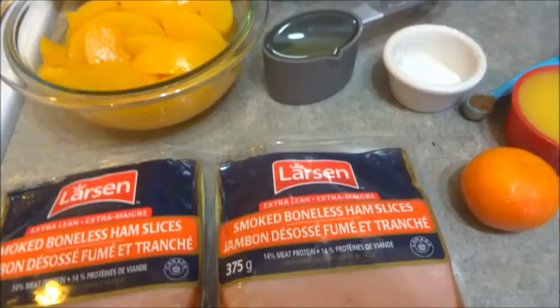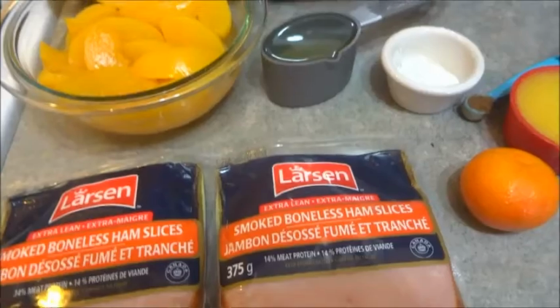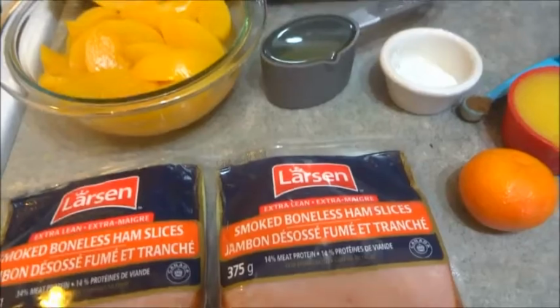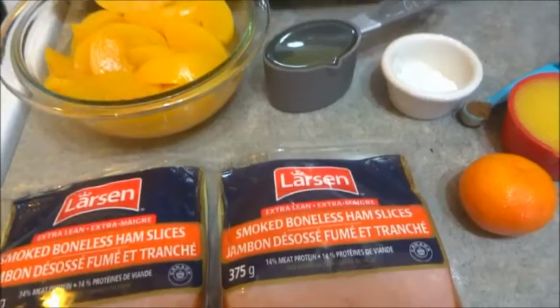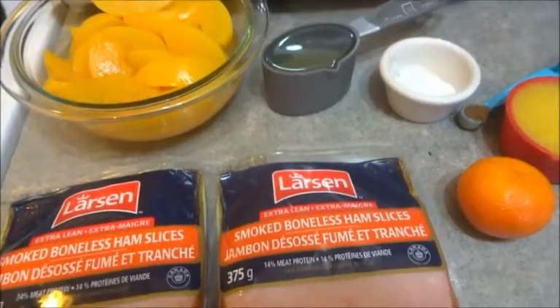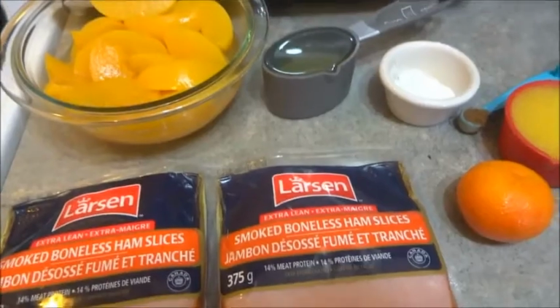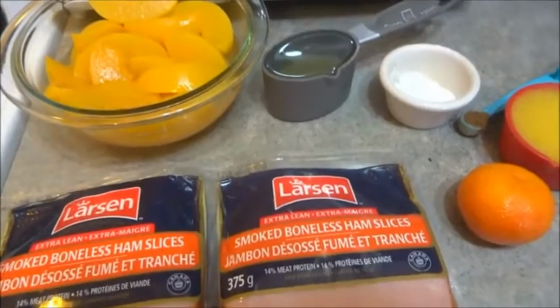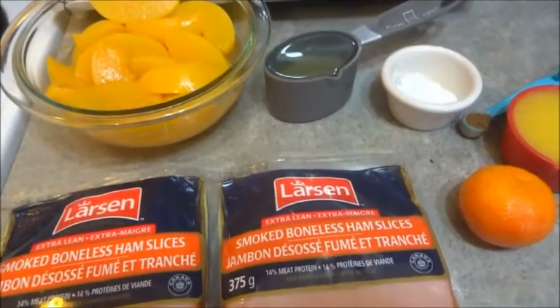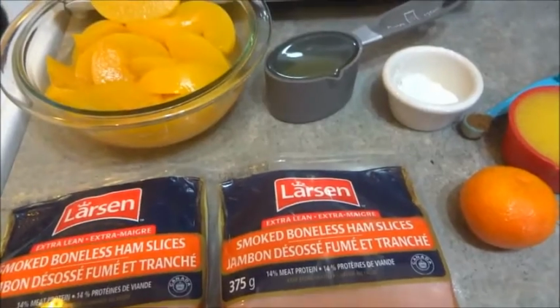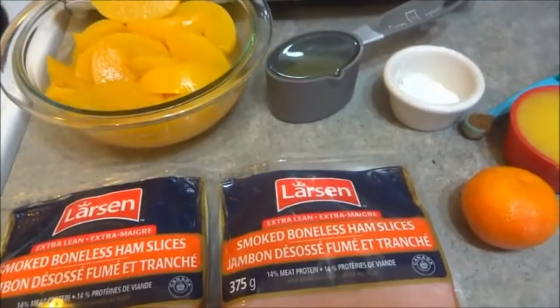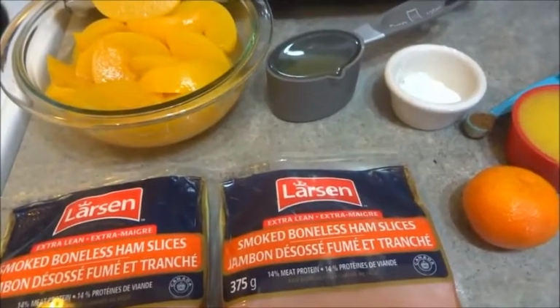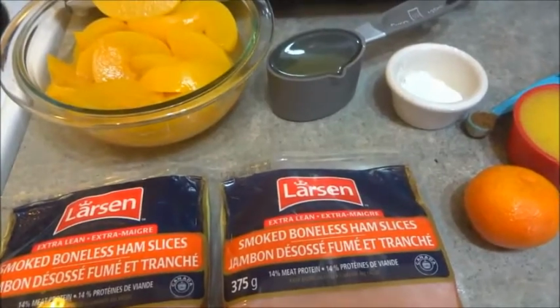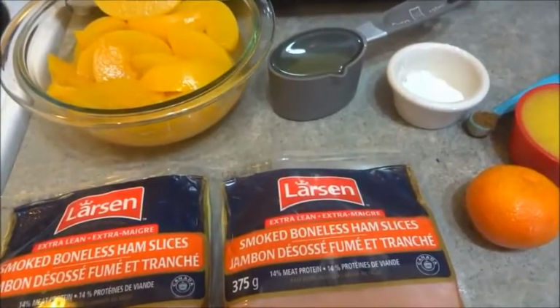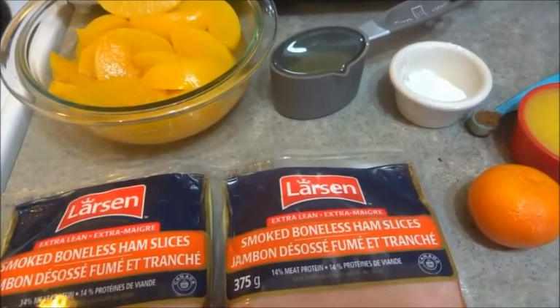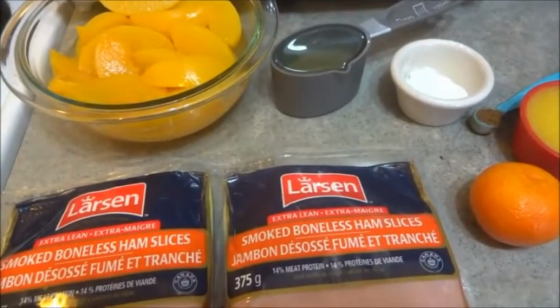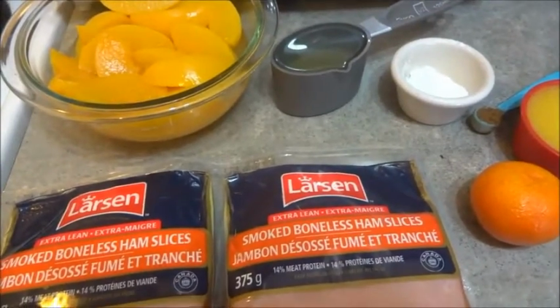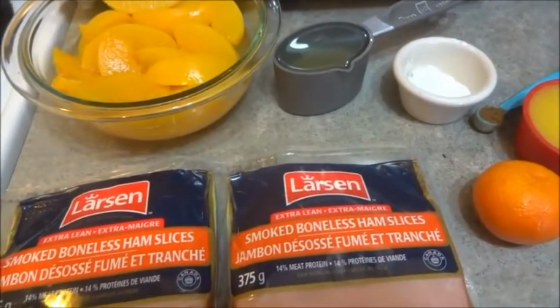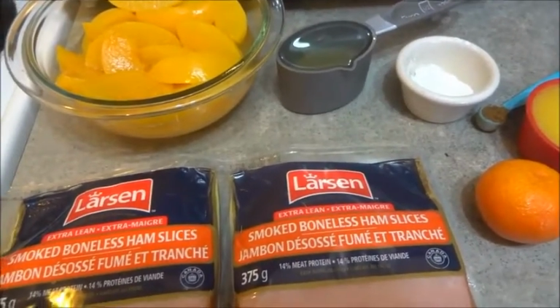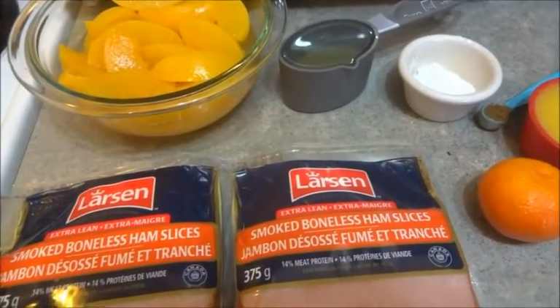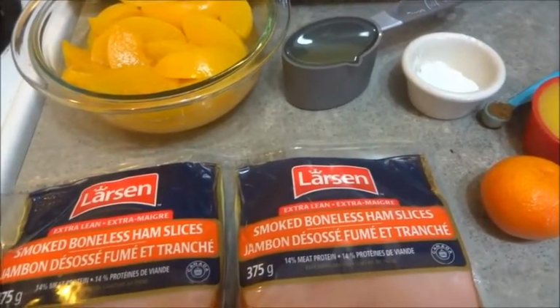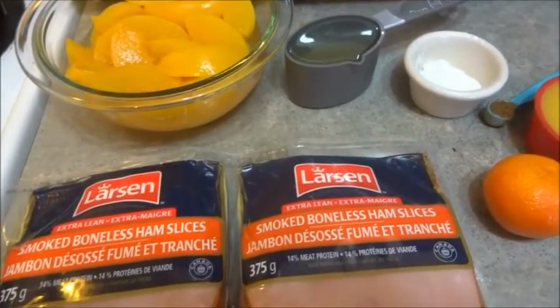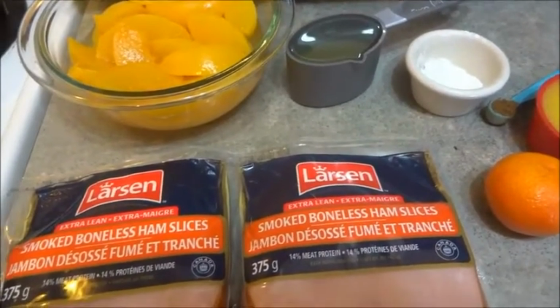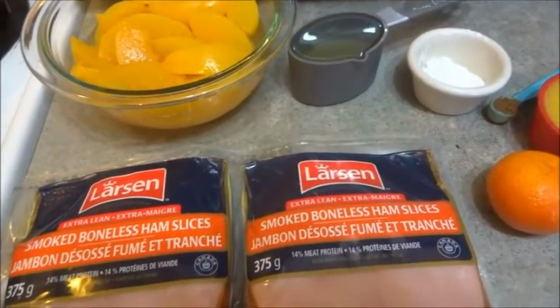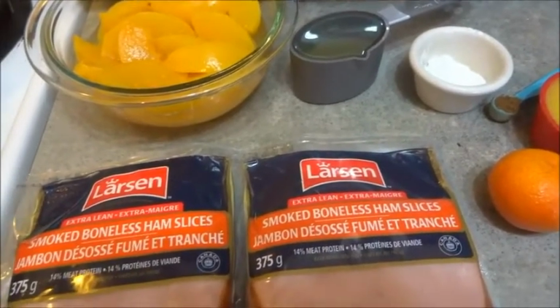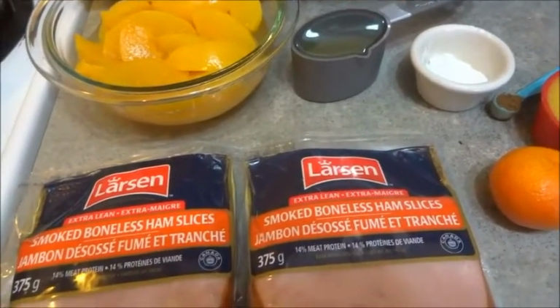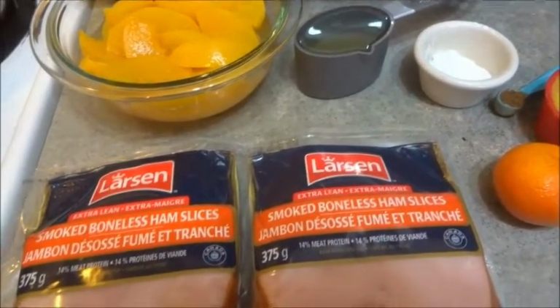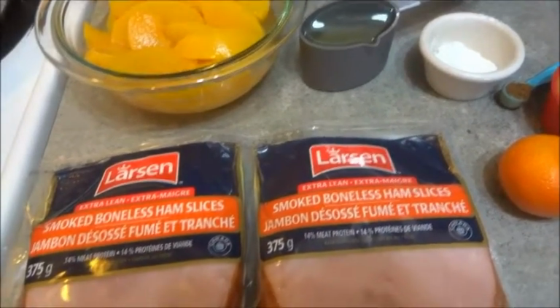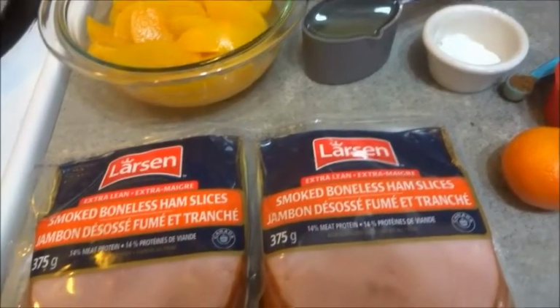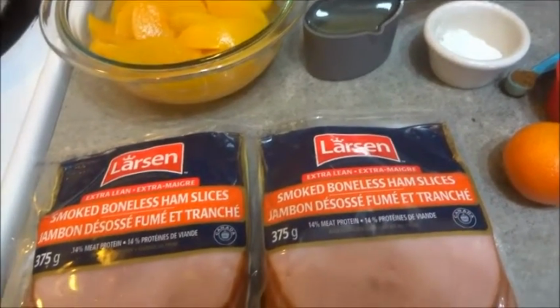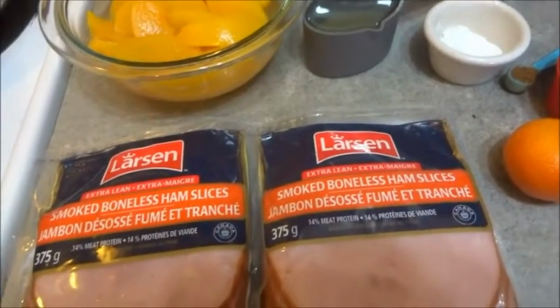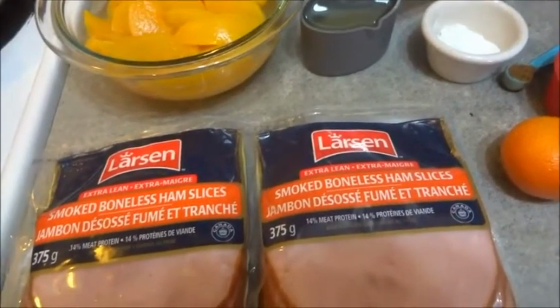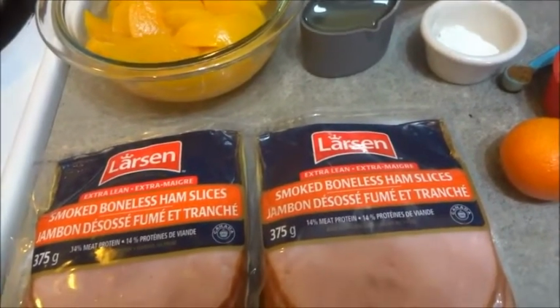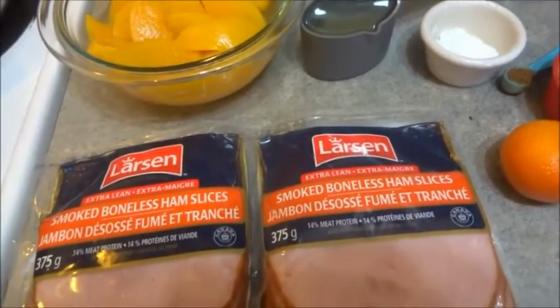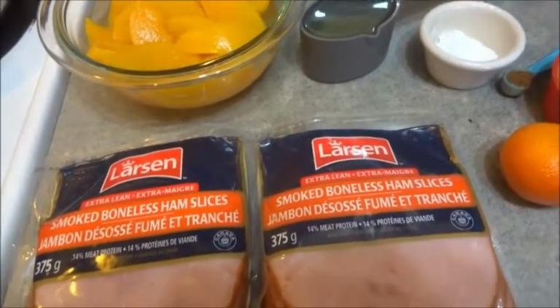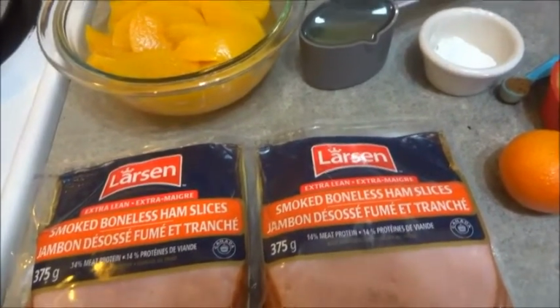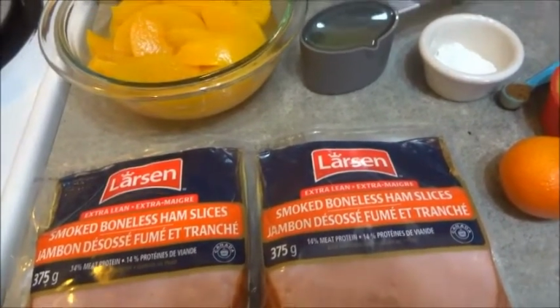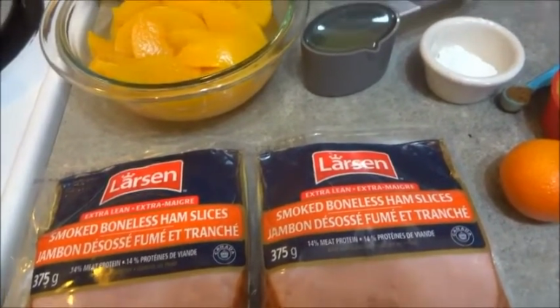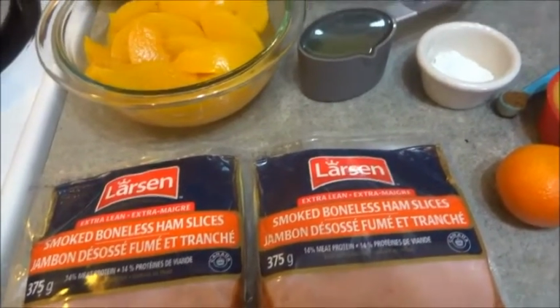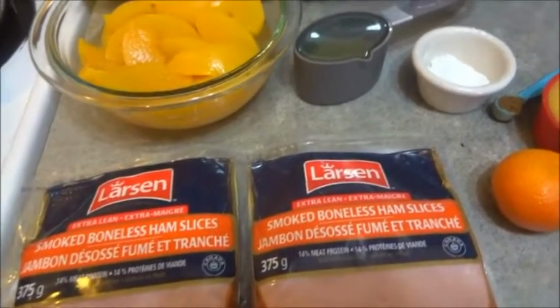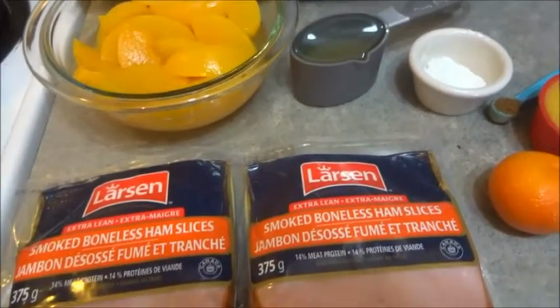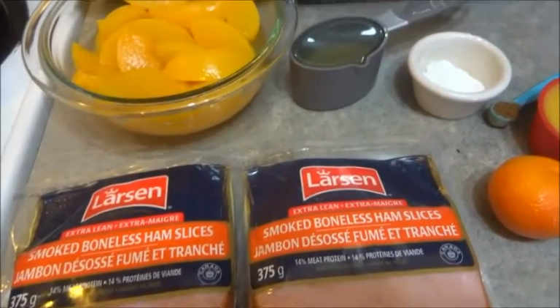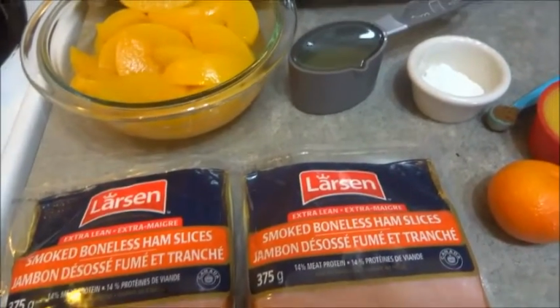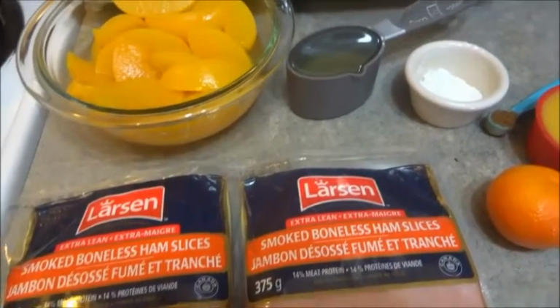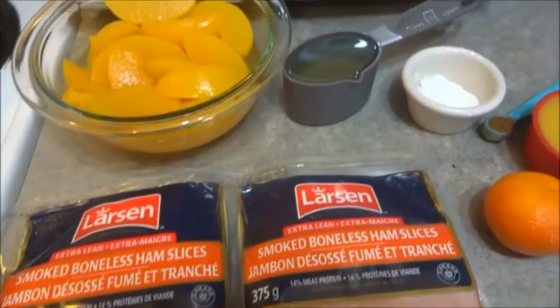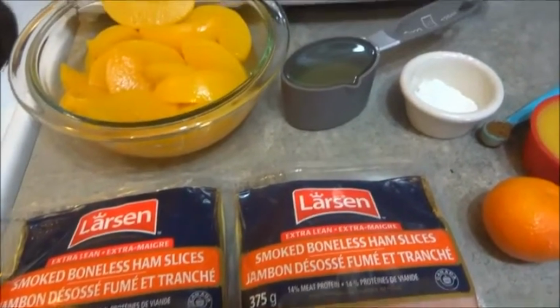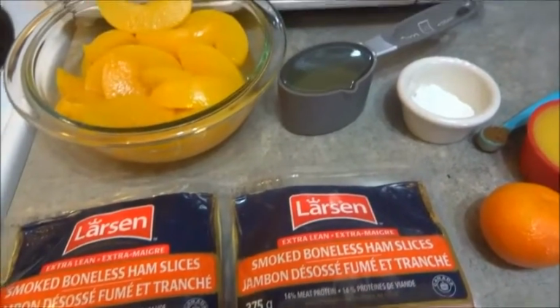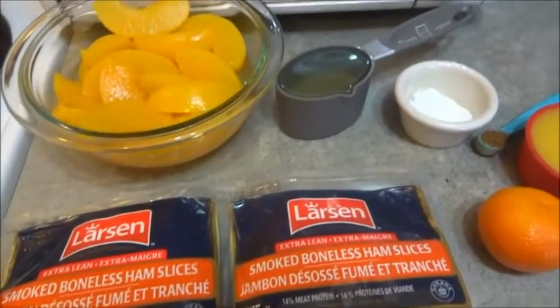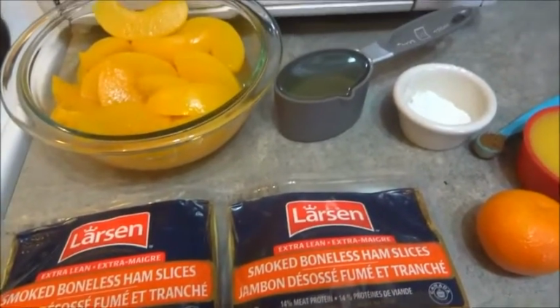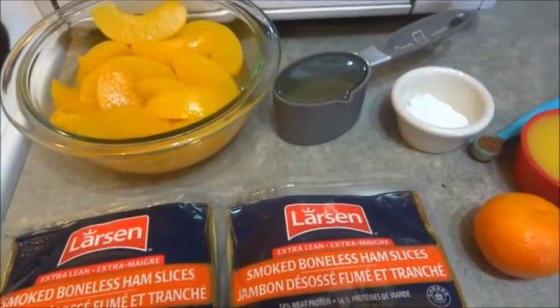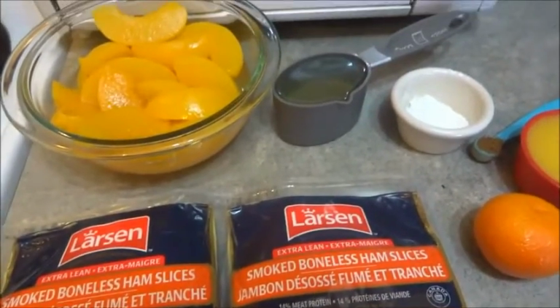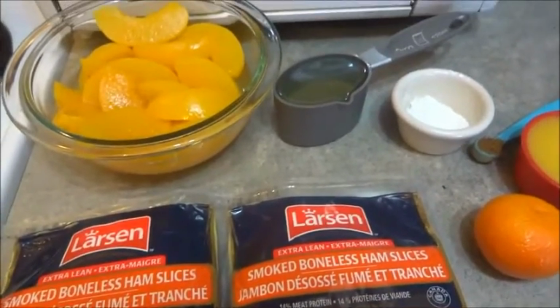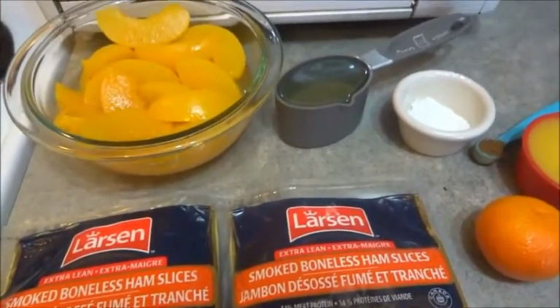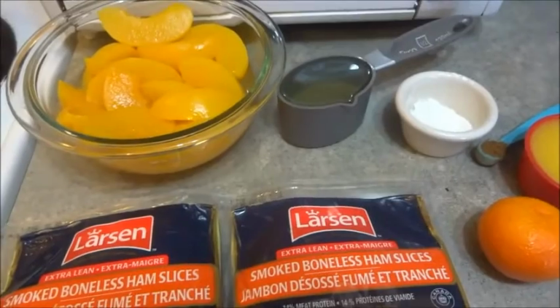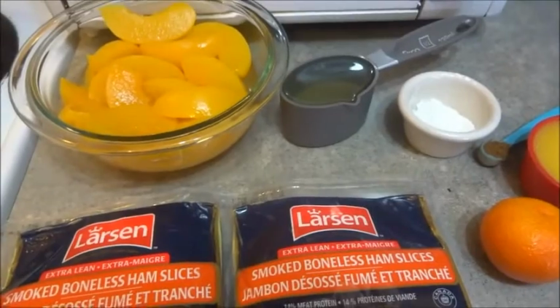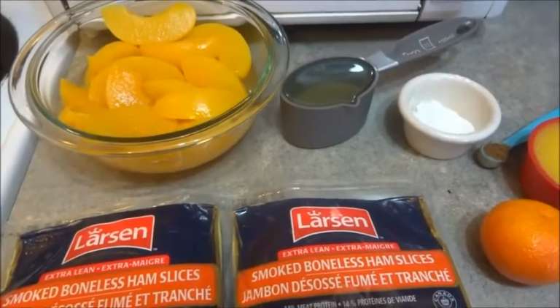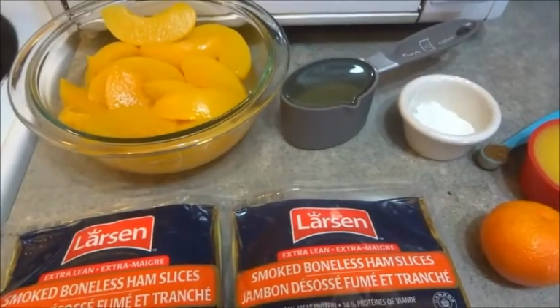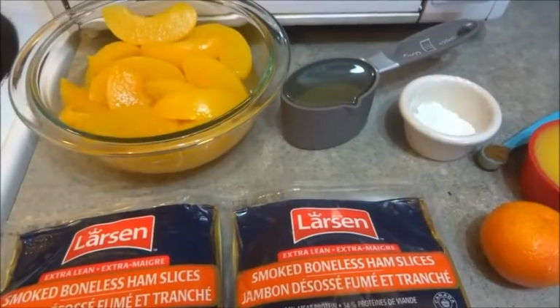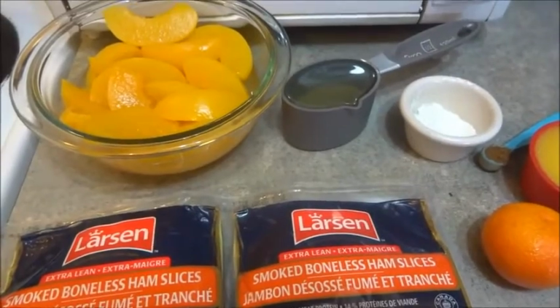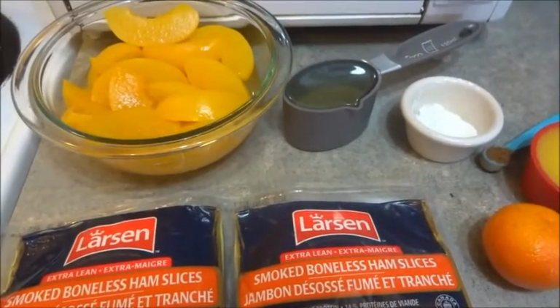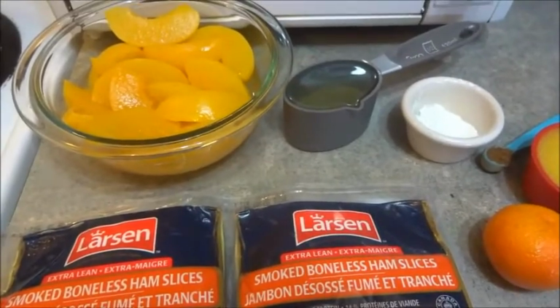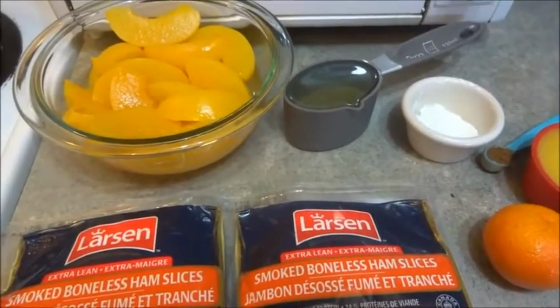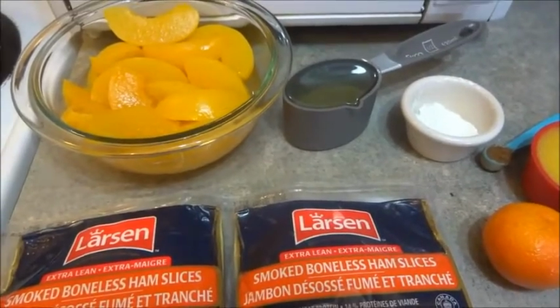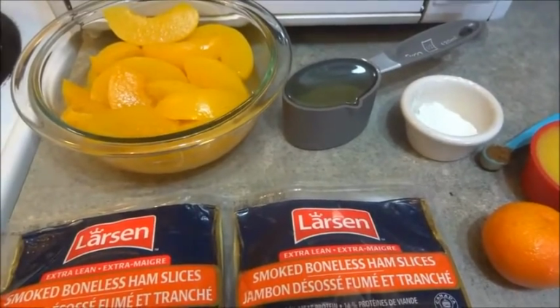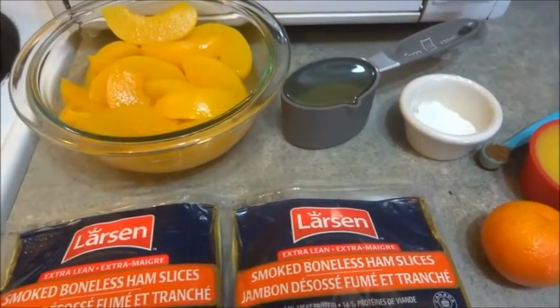Looking on the homestead today, we're going to have some ham steaks and we're going to top them with peach slices.